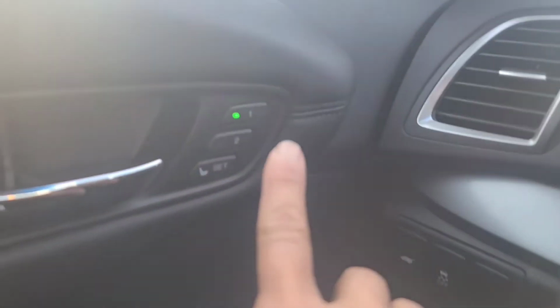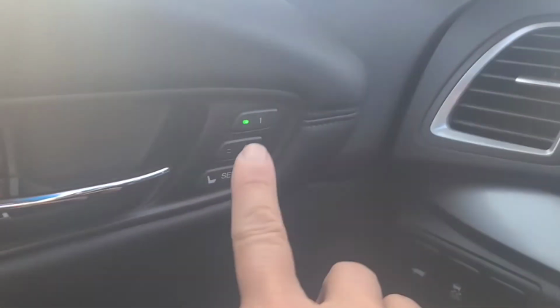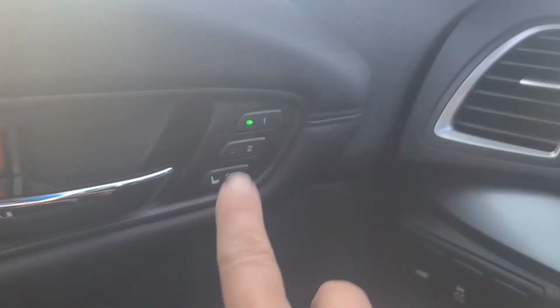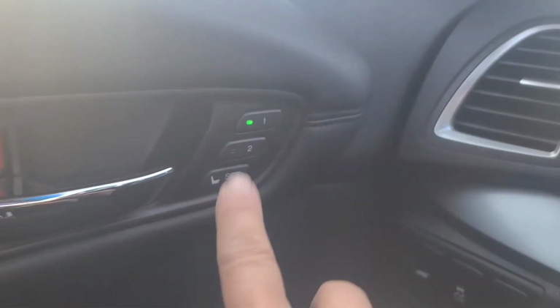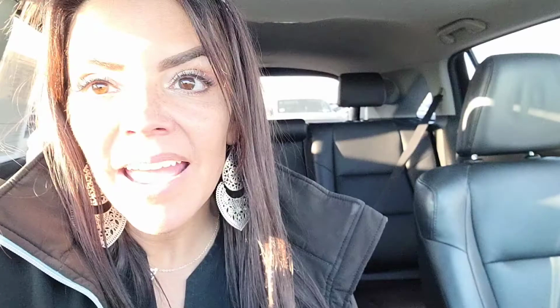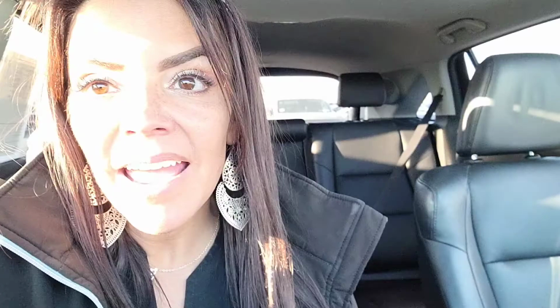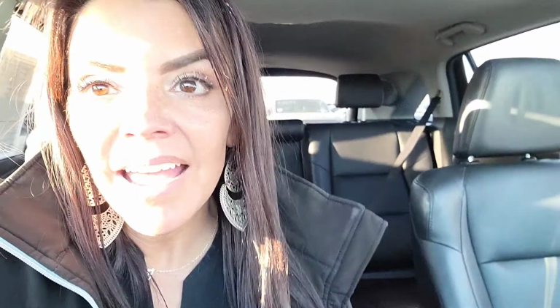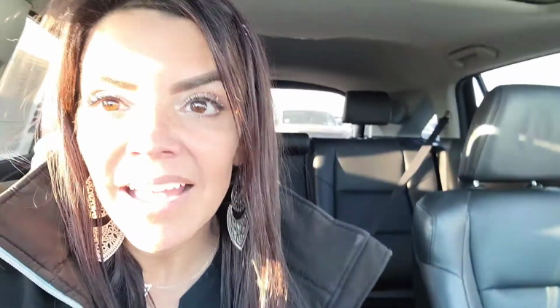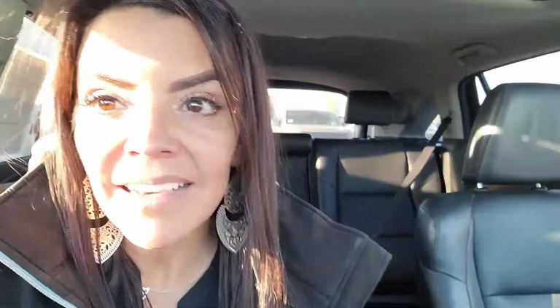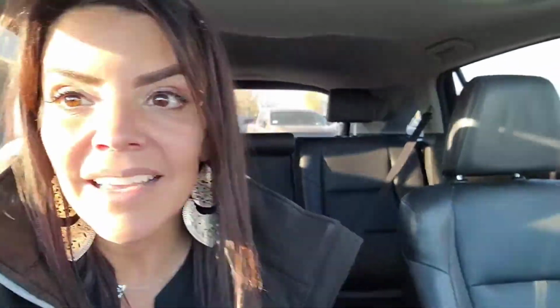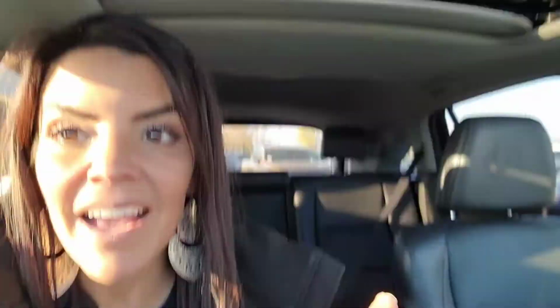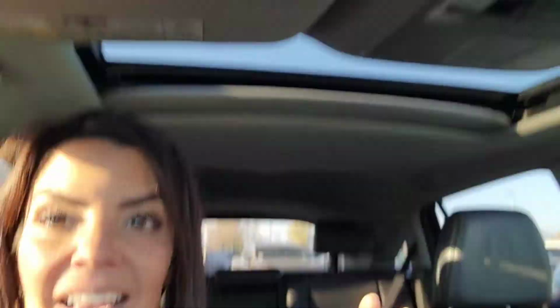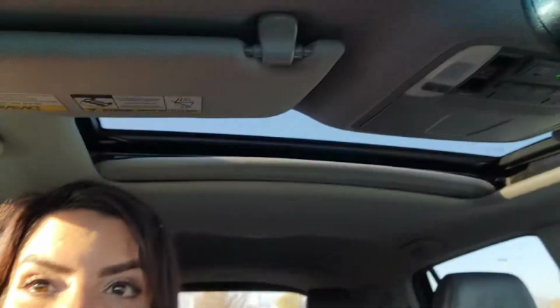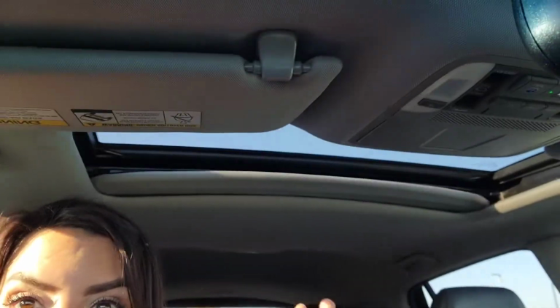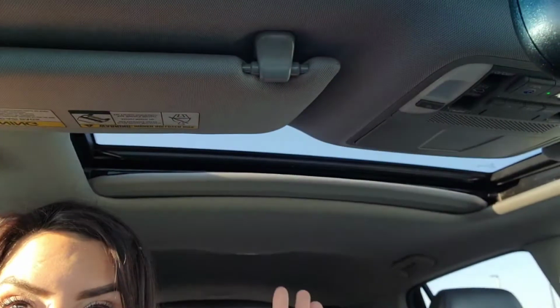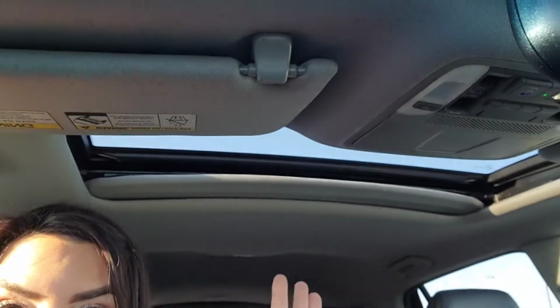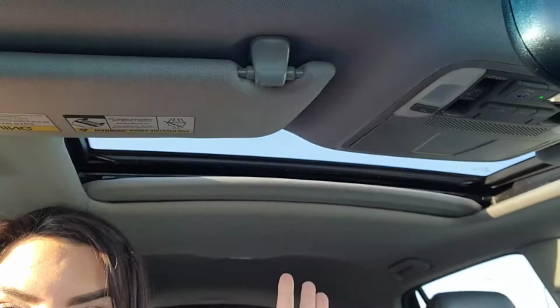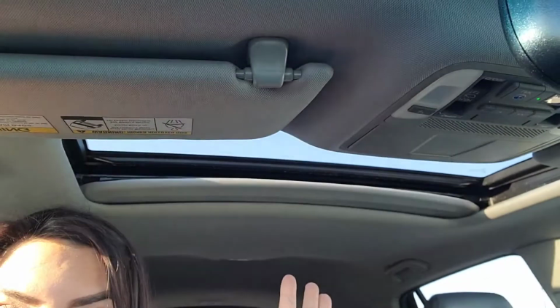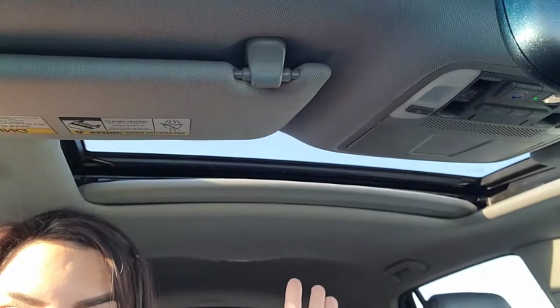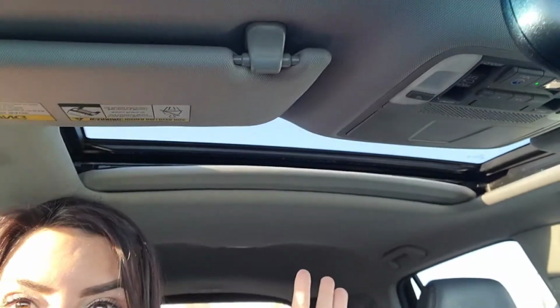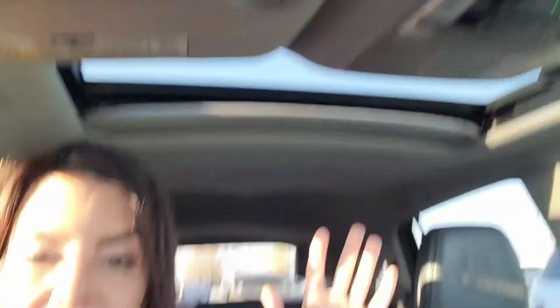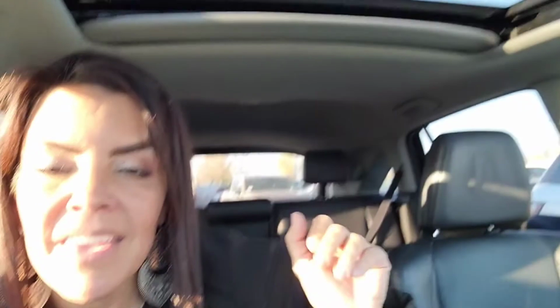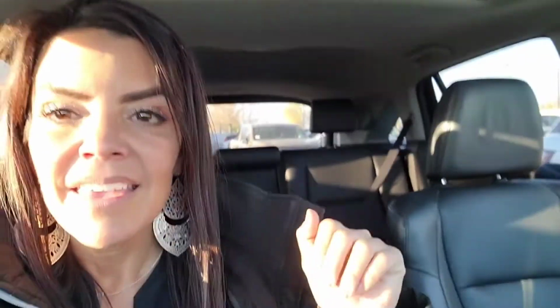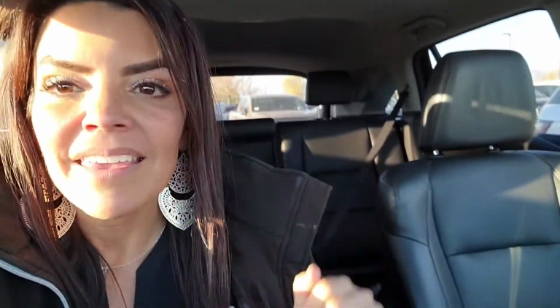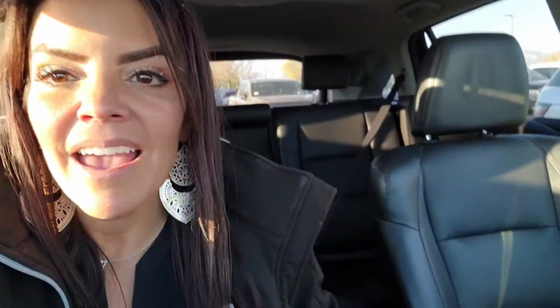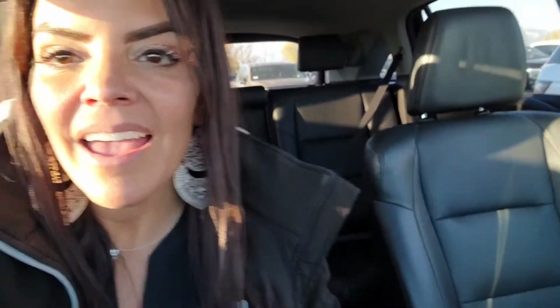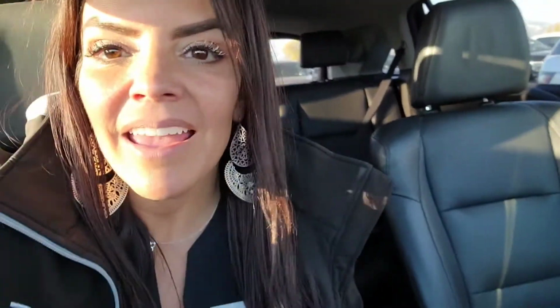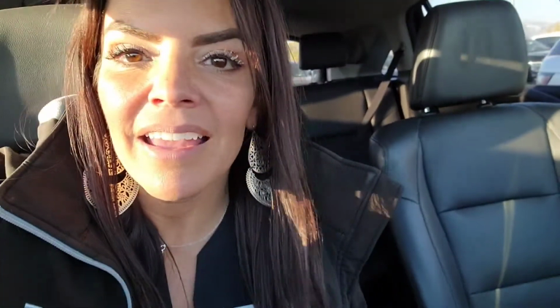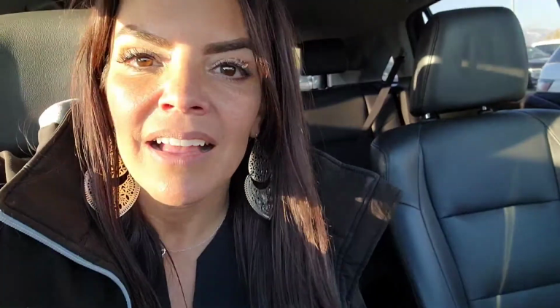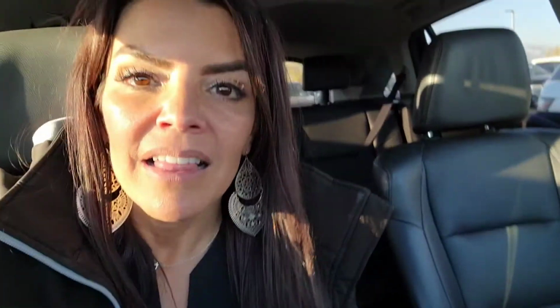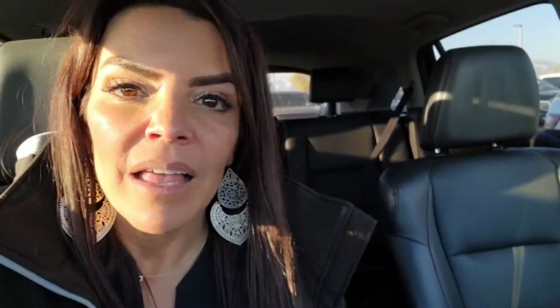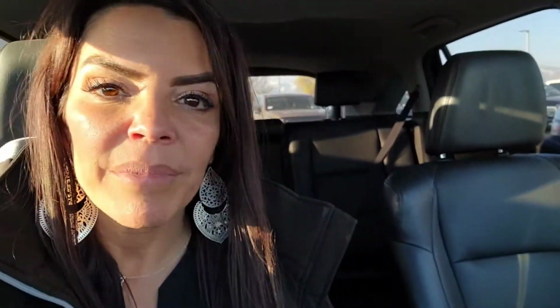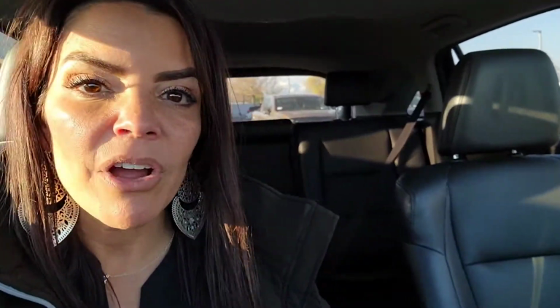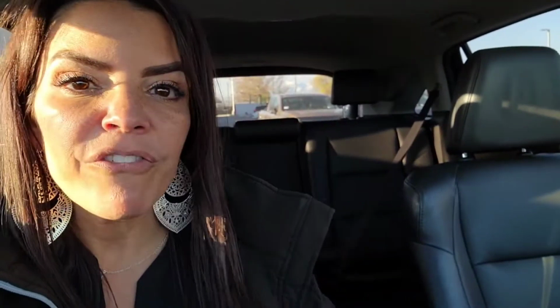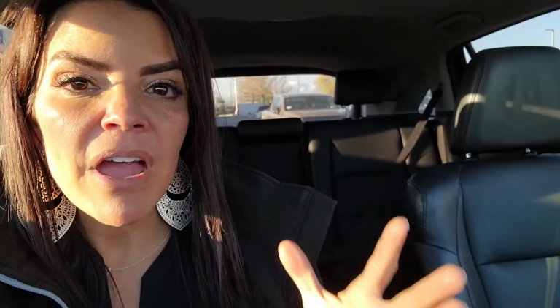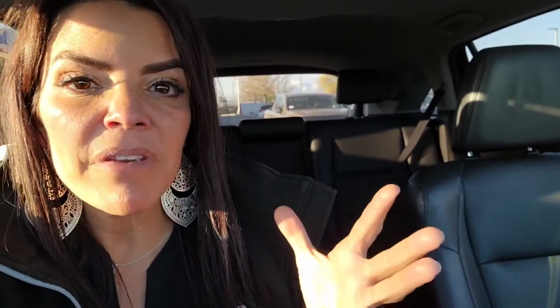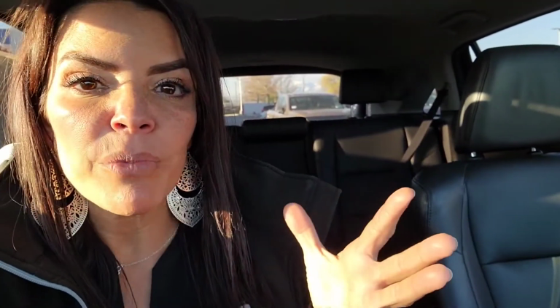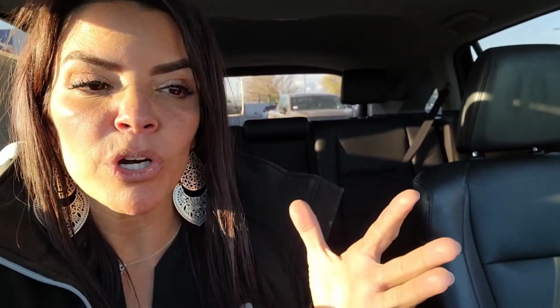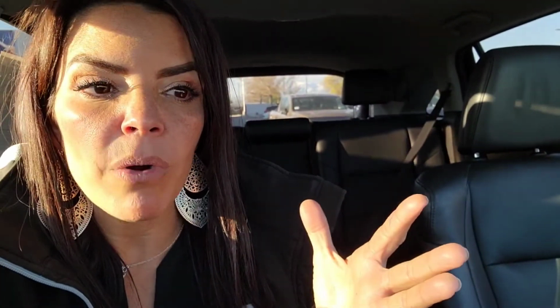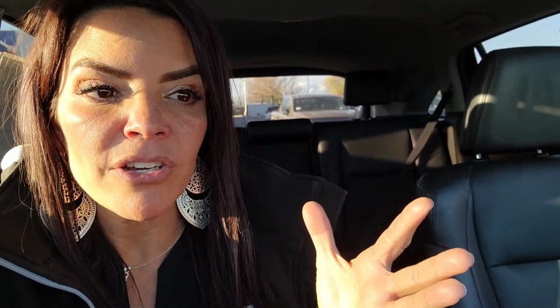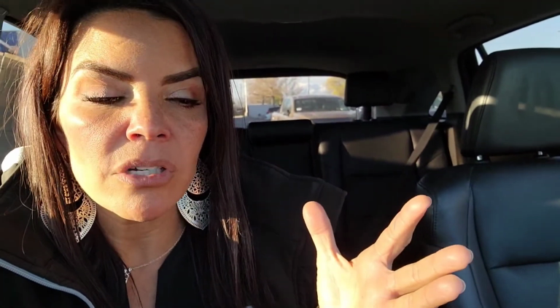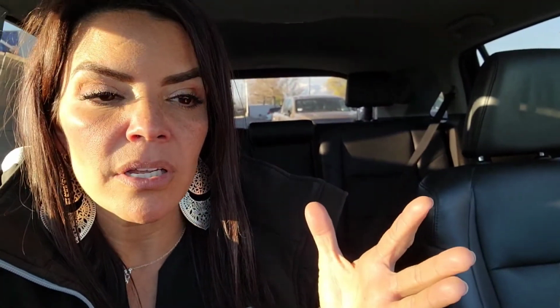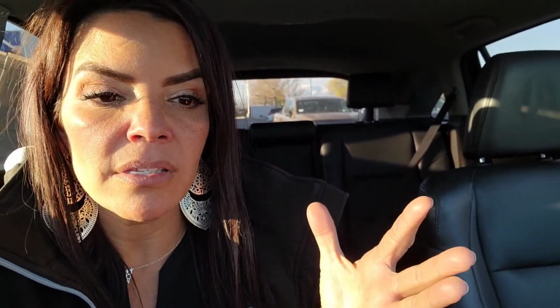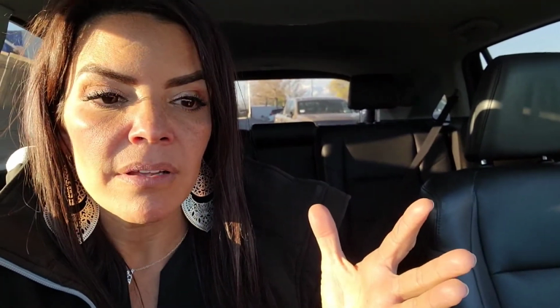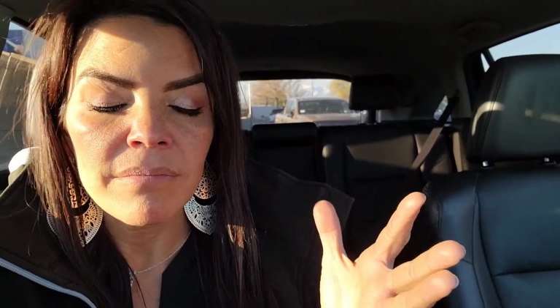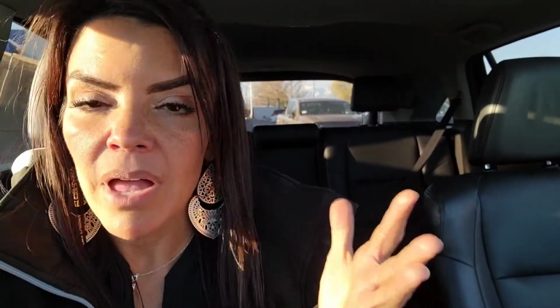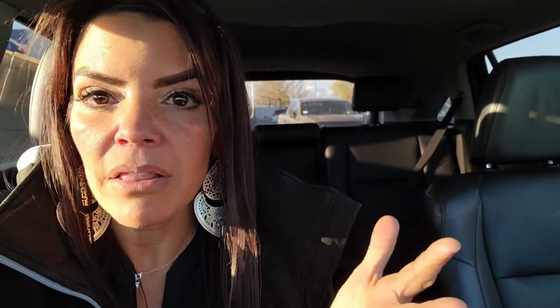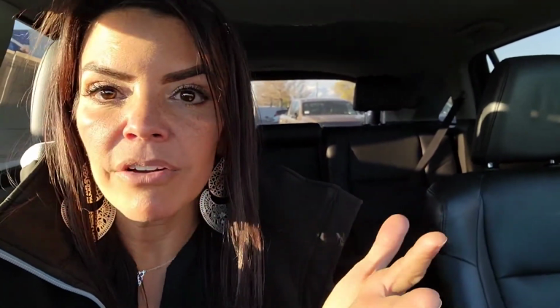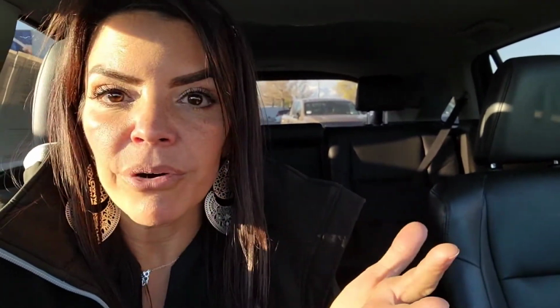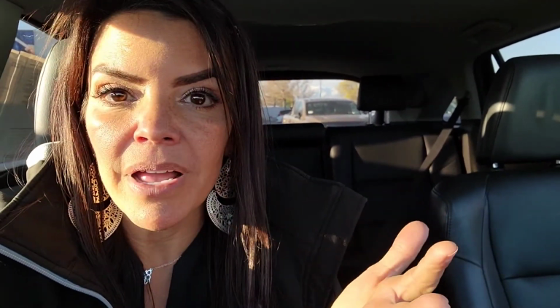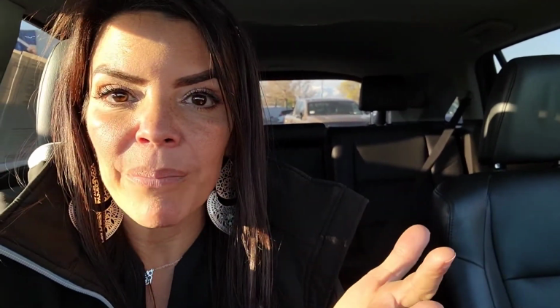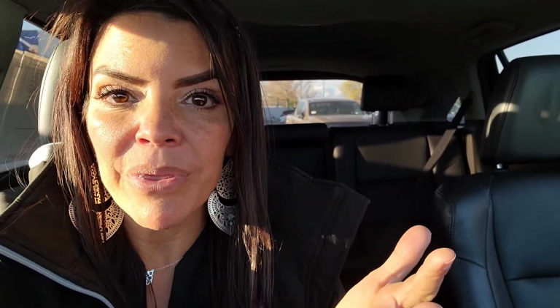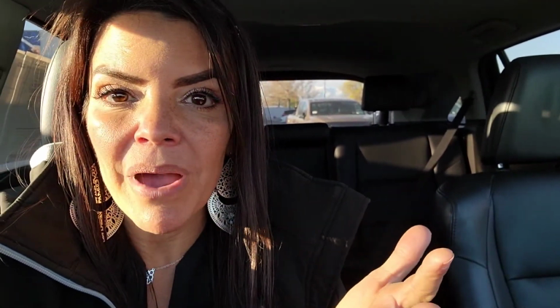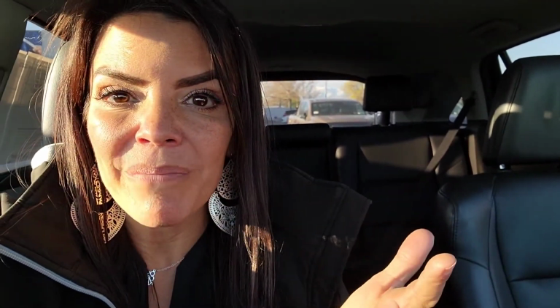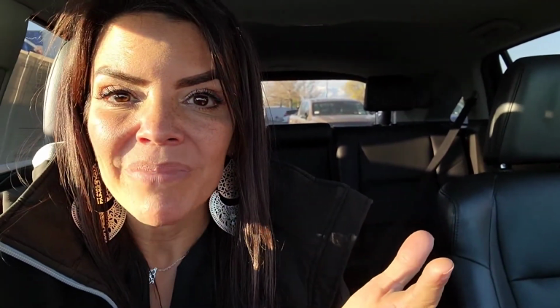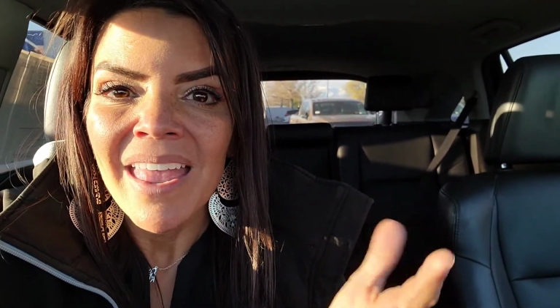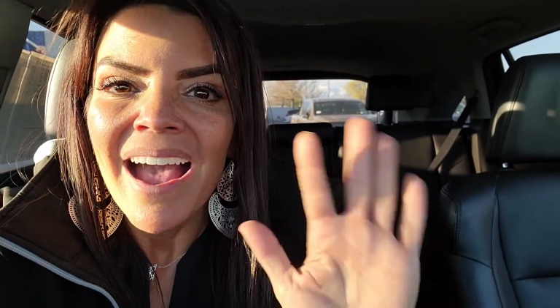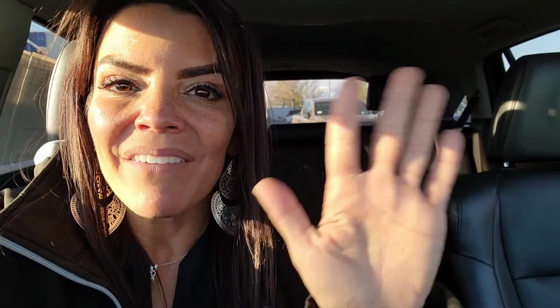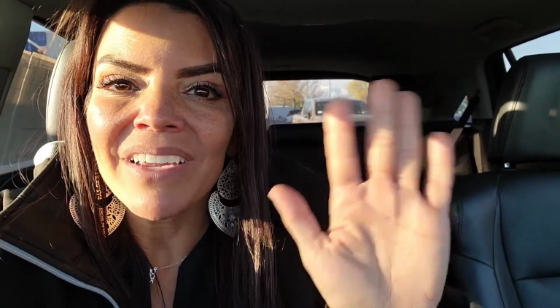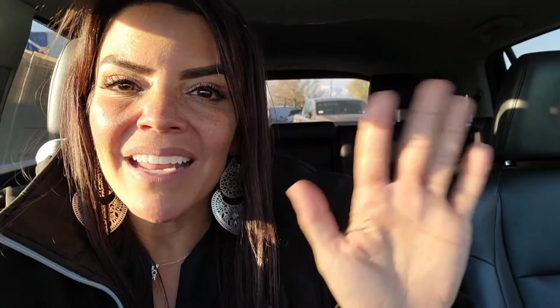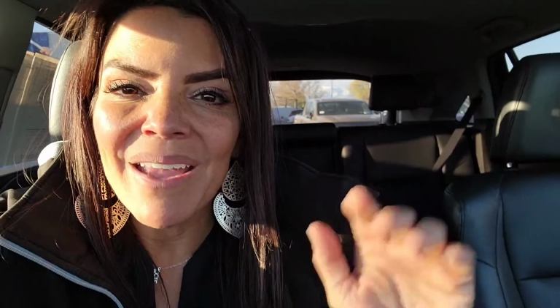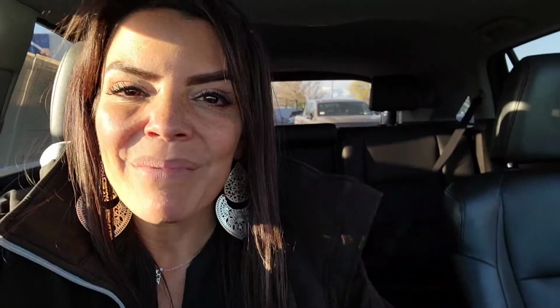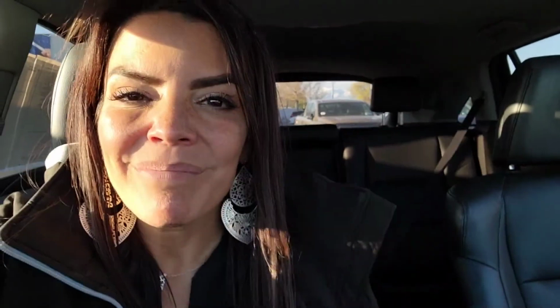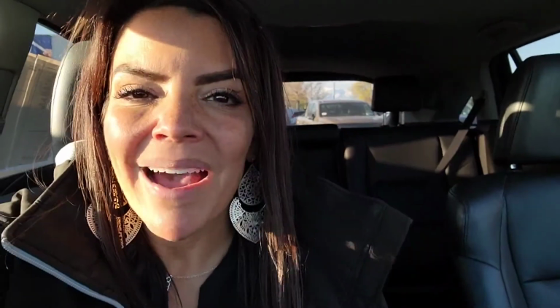It even has a sunroof — yay! Let me know if you have any more questions. I look forward to helping you out. Have a good day, bye!